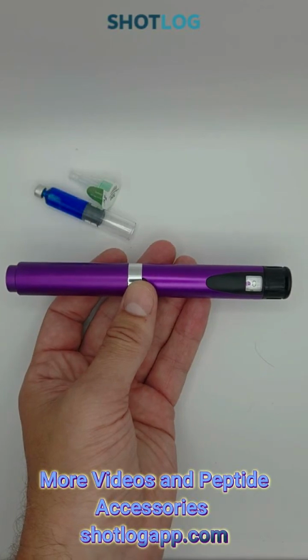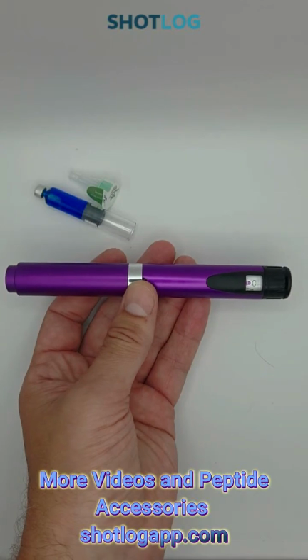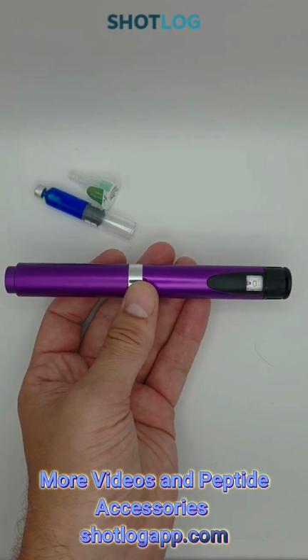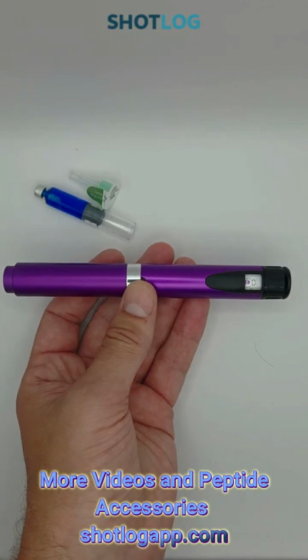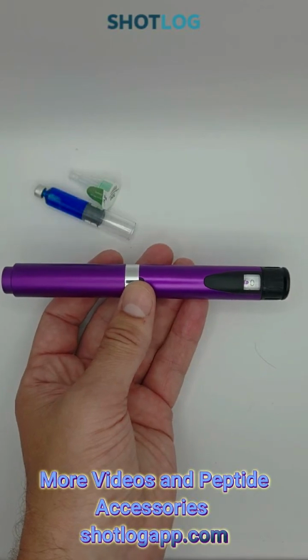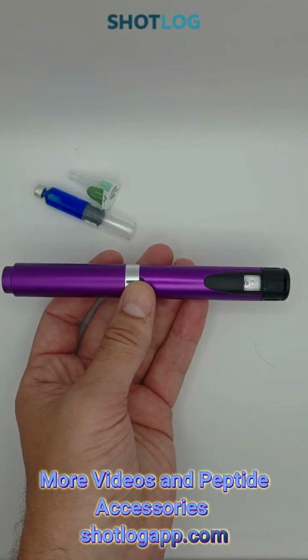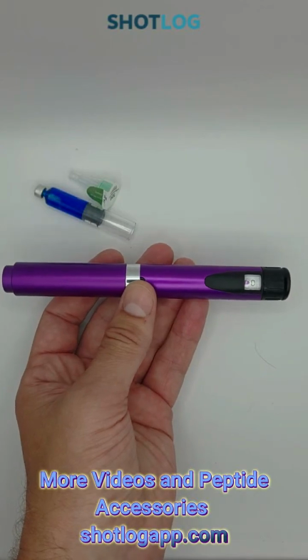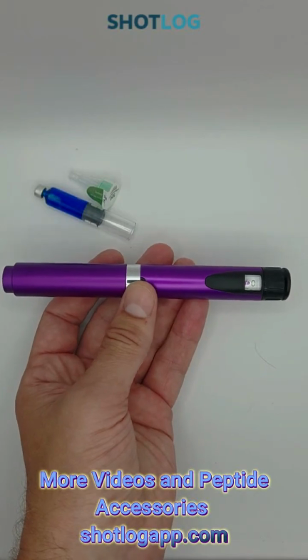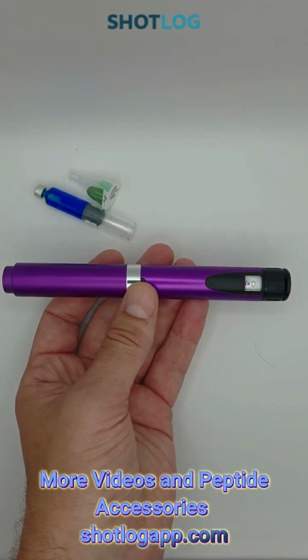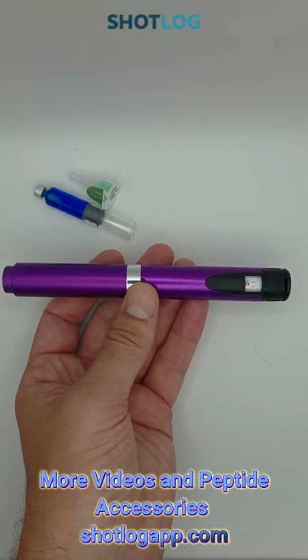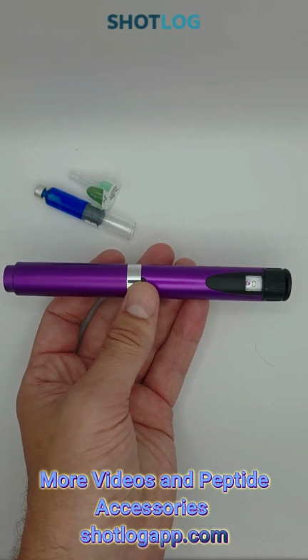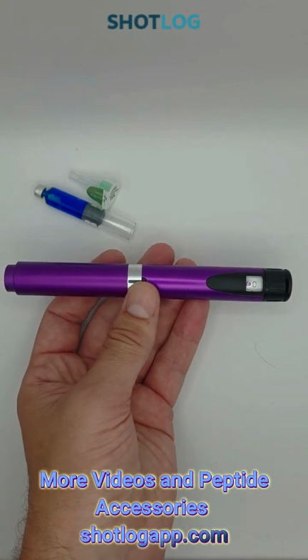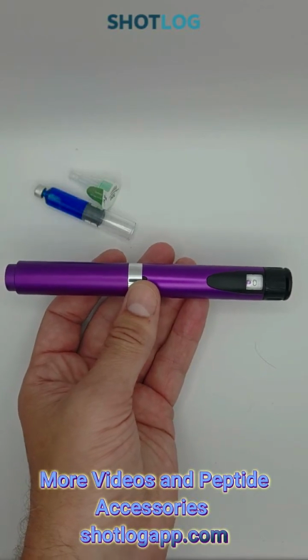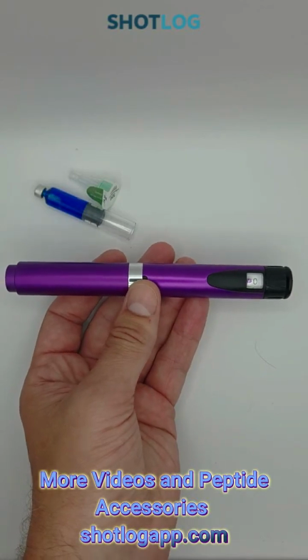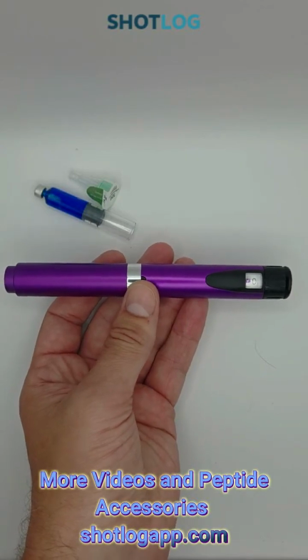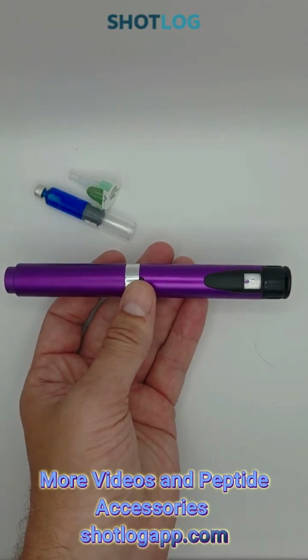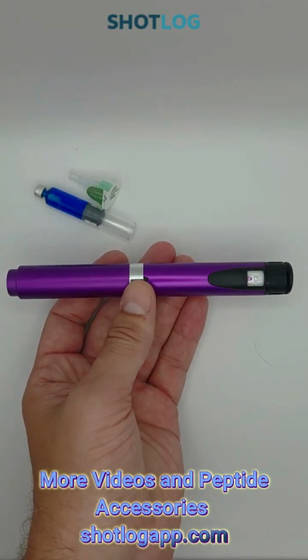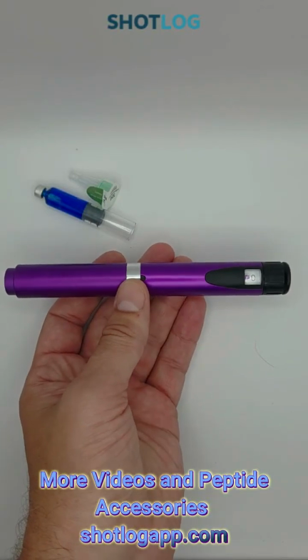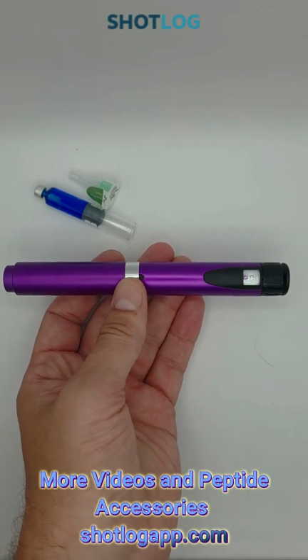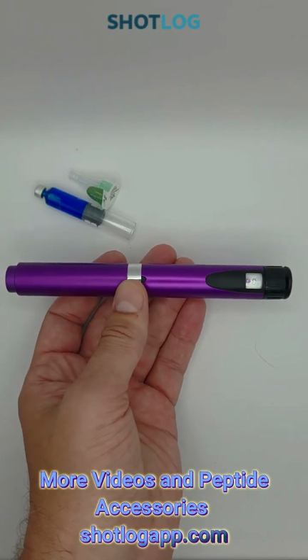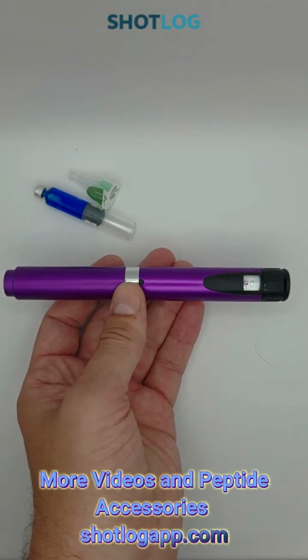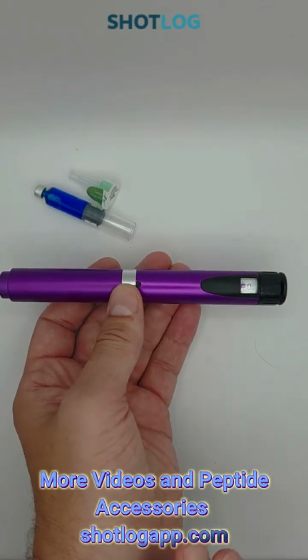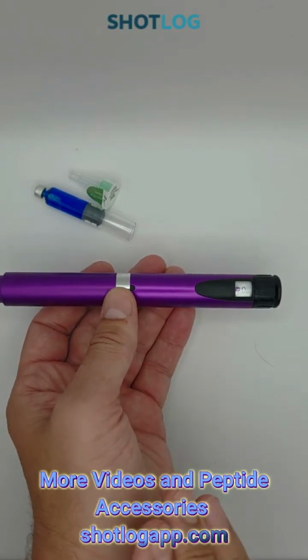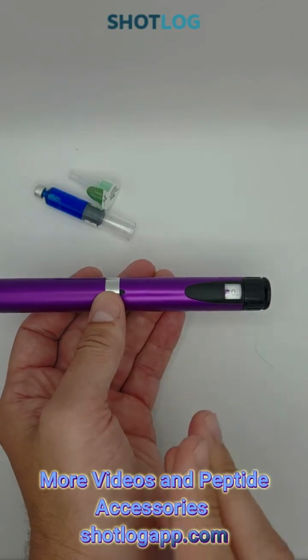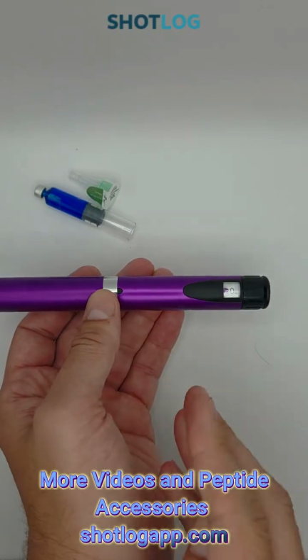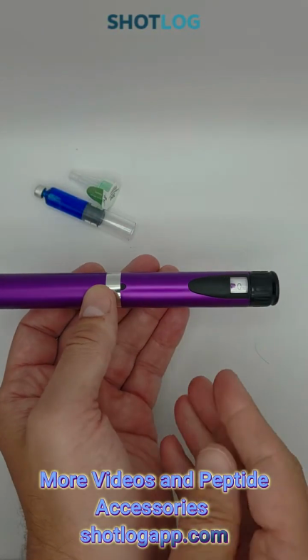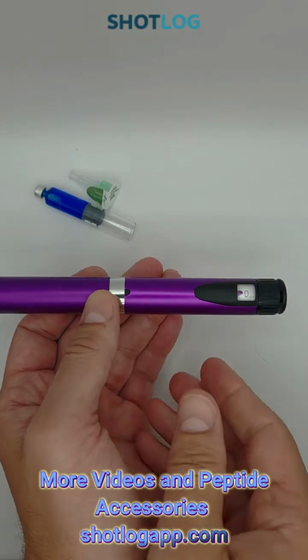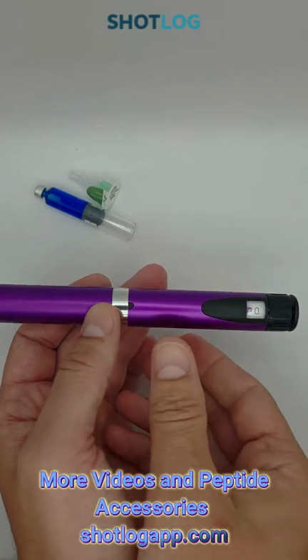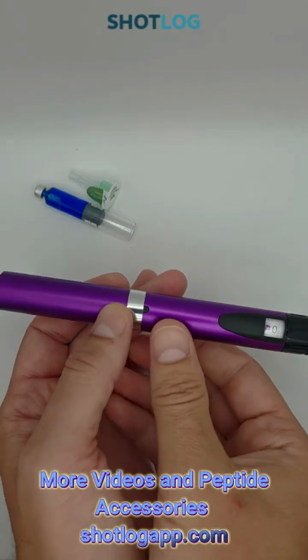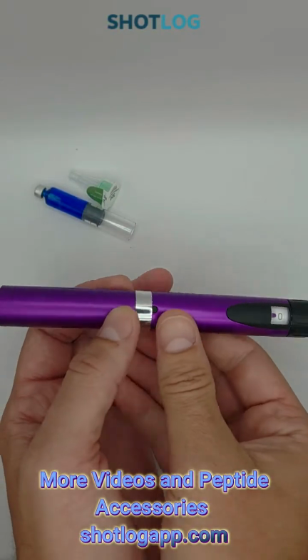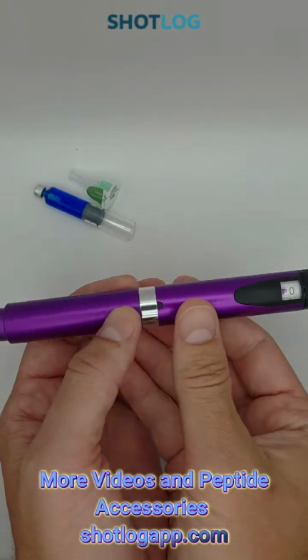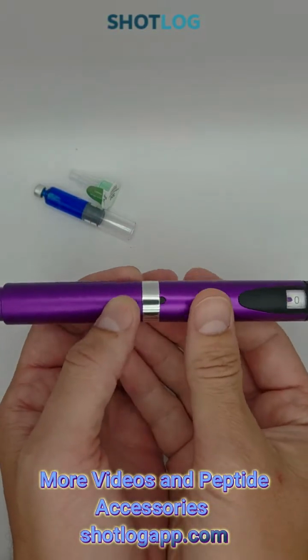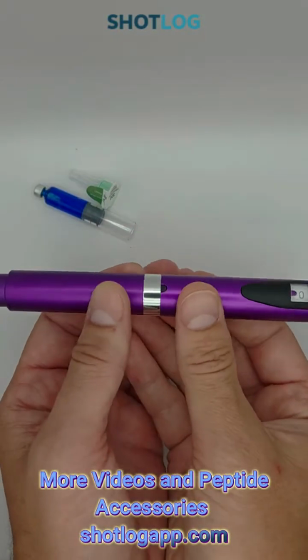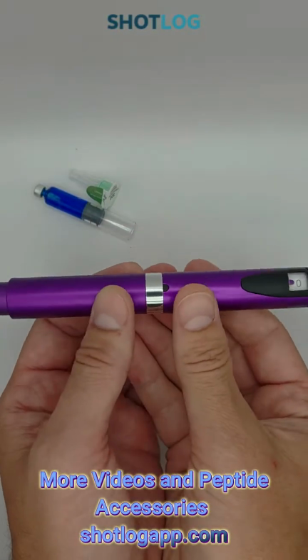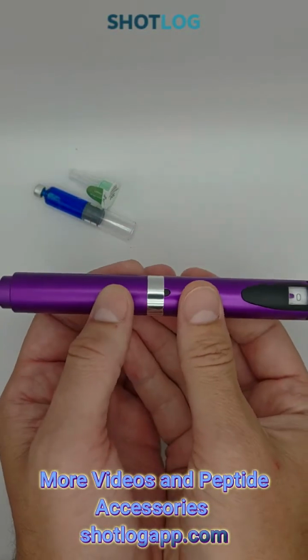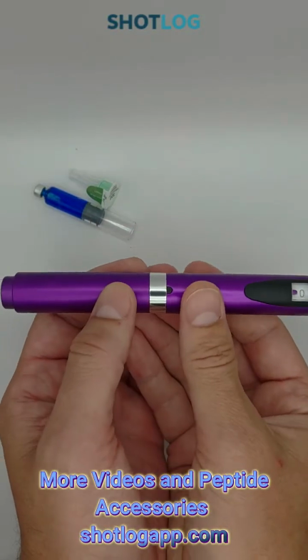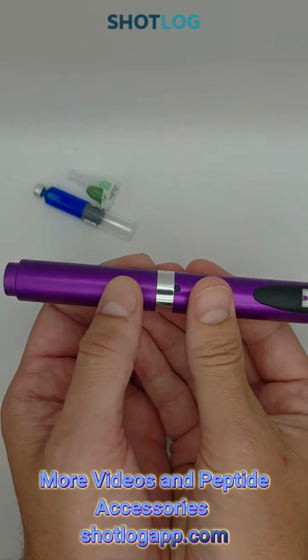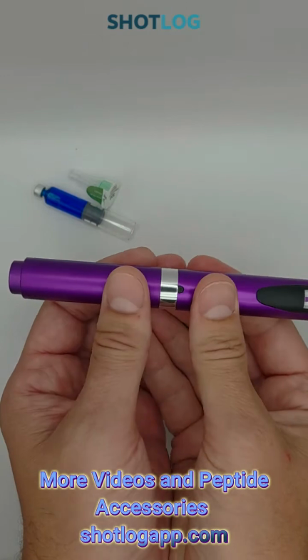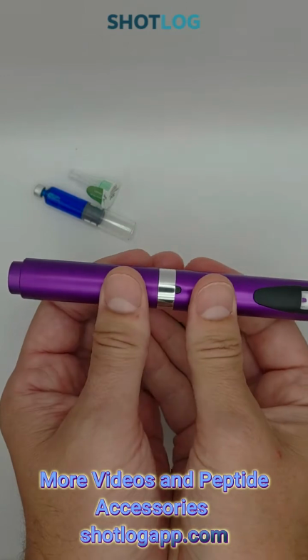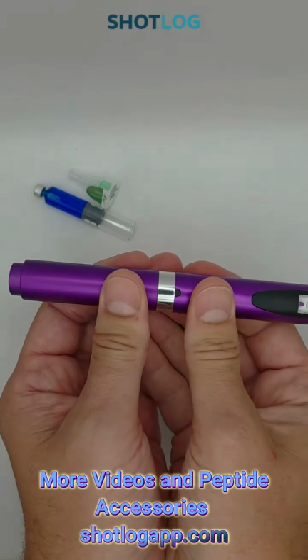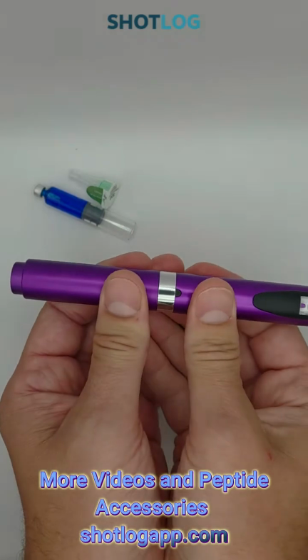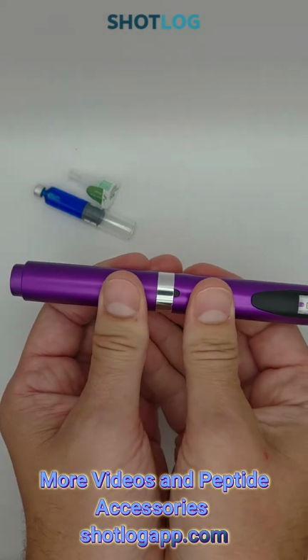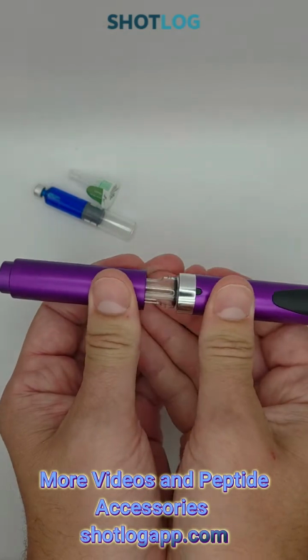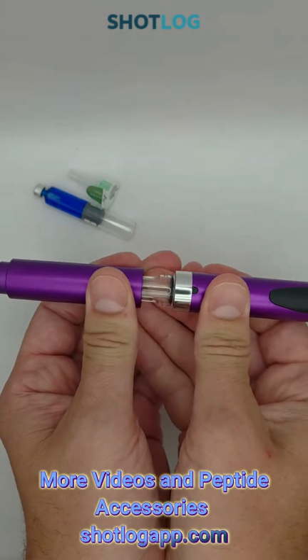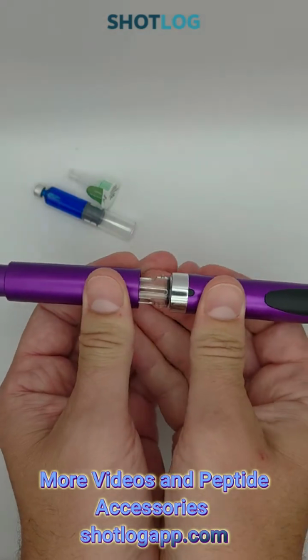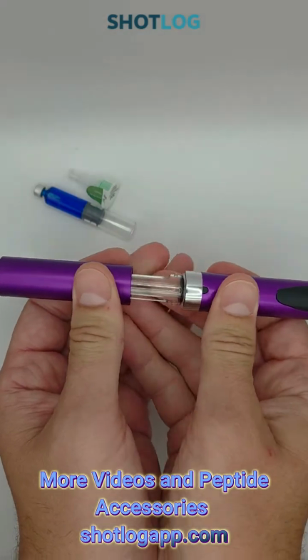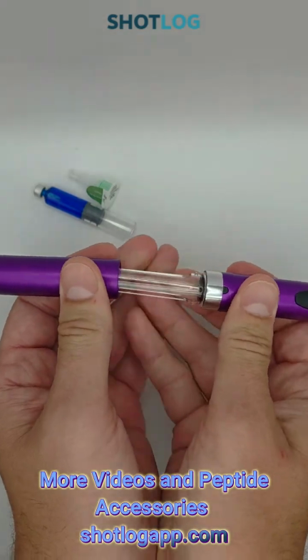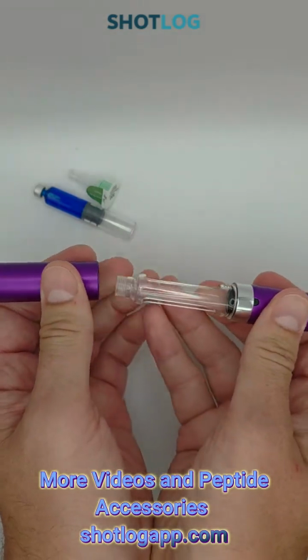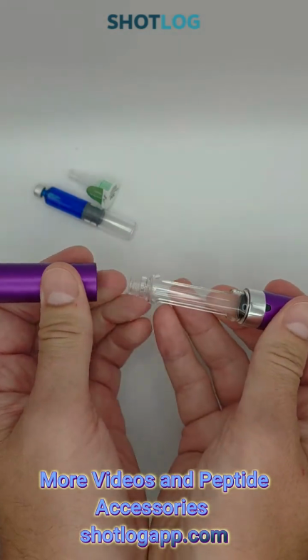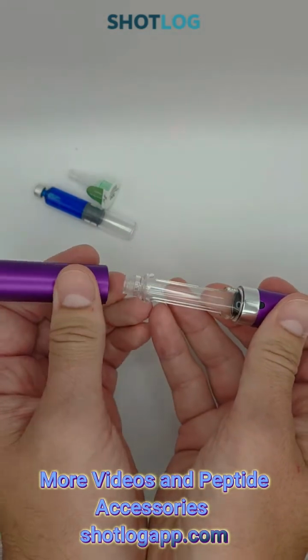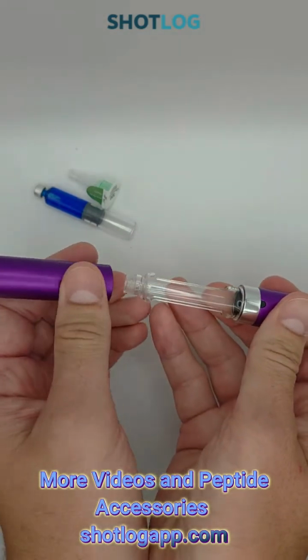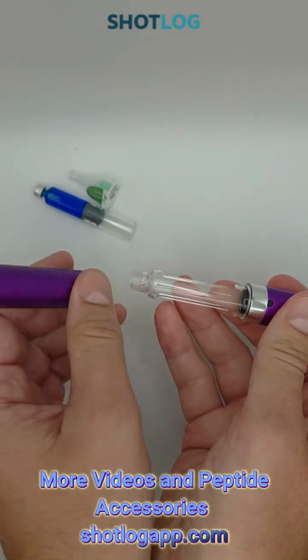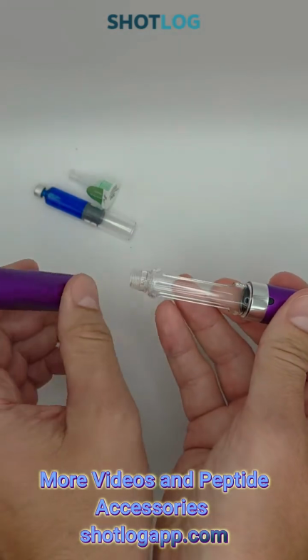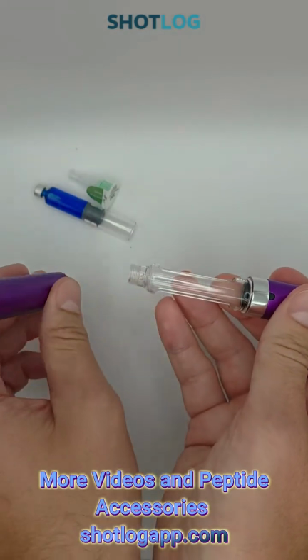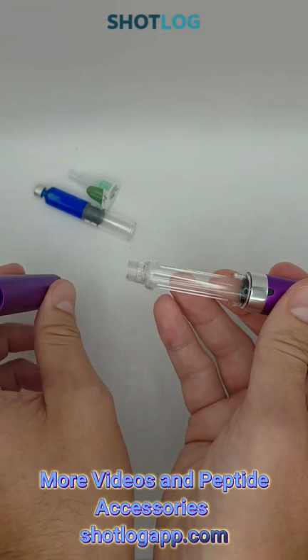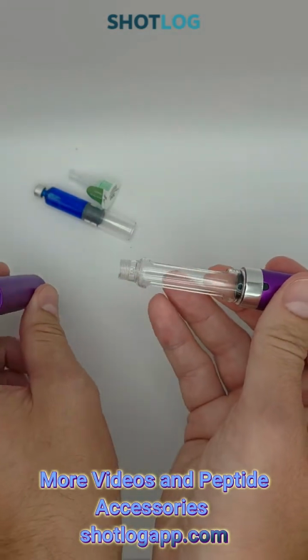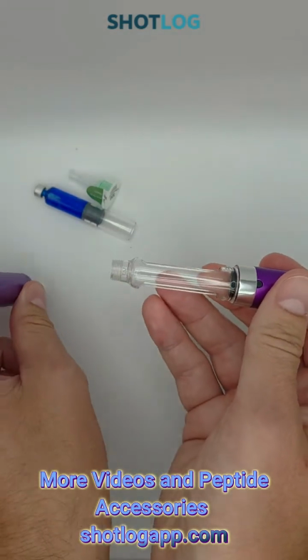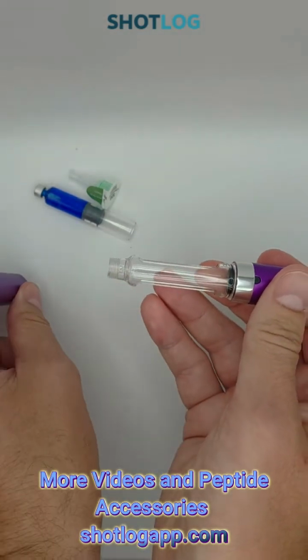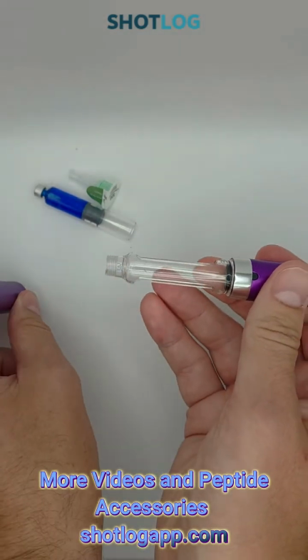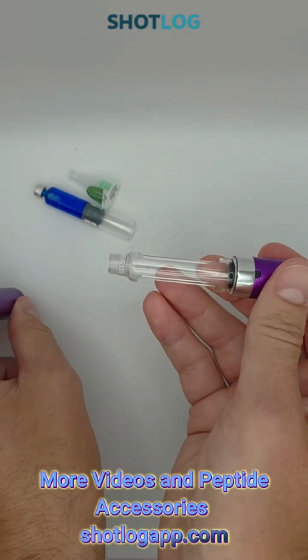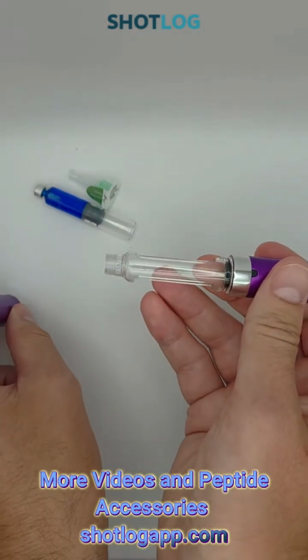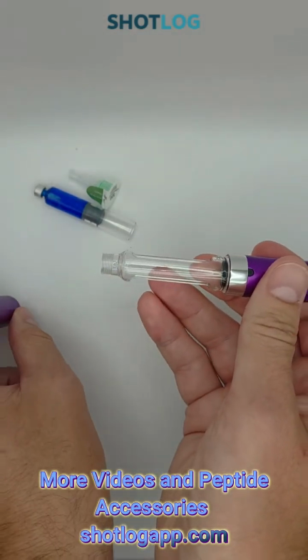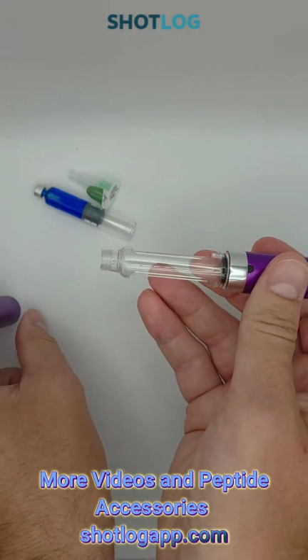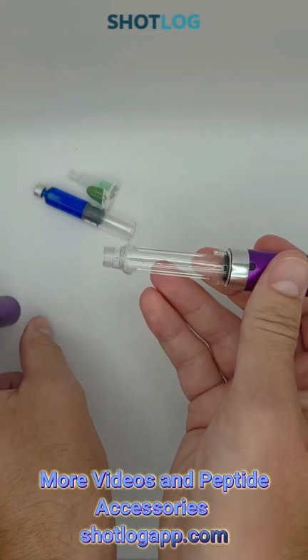How to use the peptide pen. First we'll take off the cap and set the cap aside.